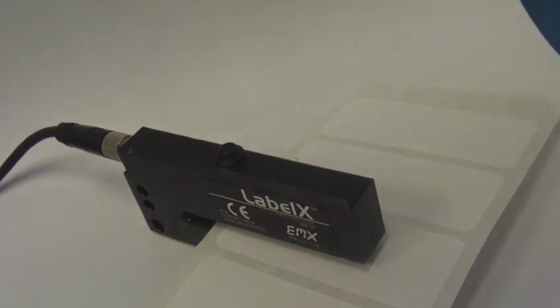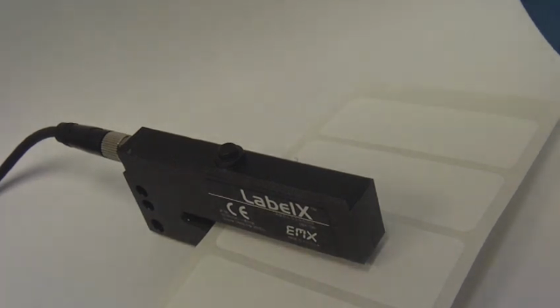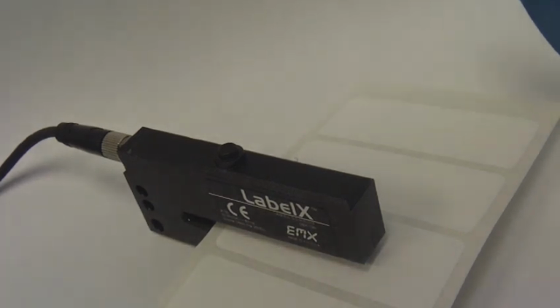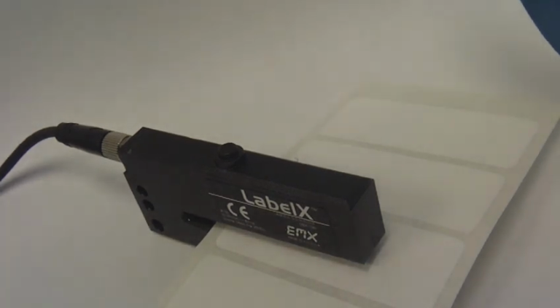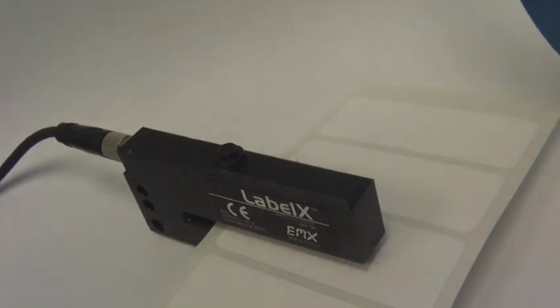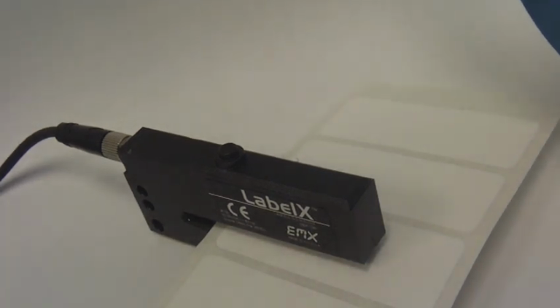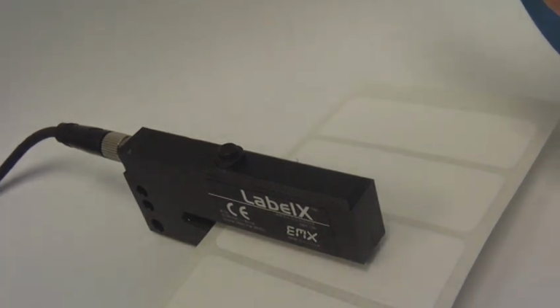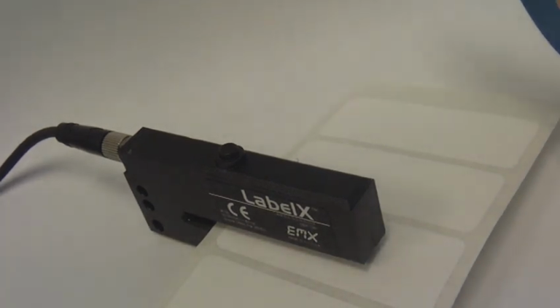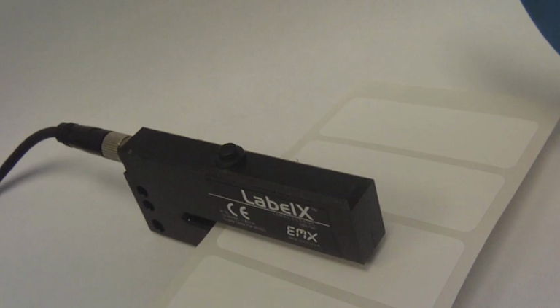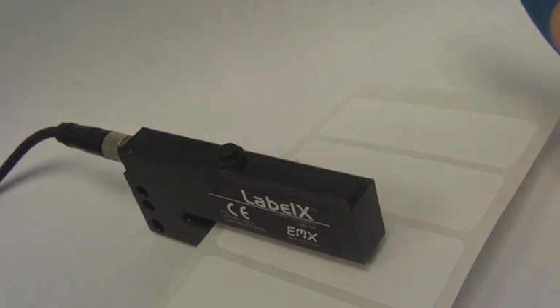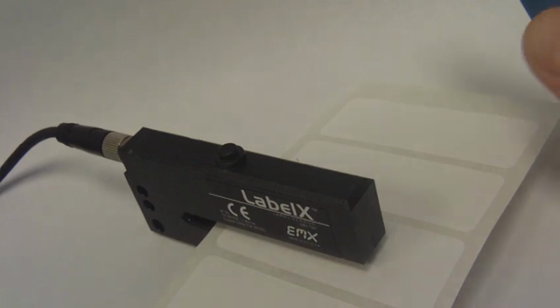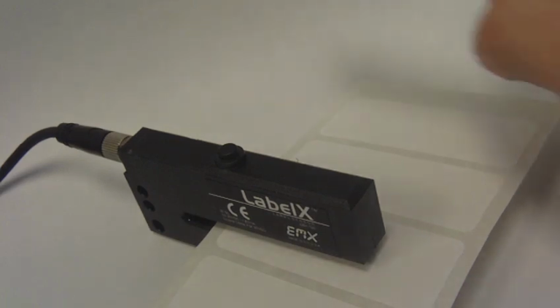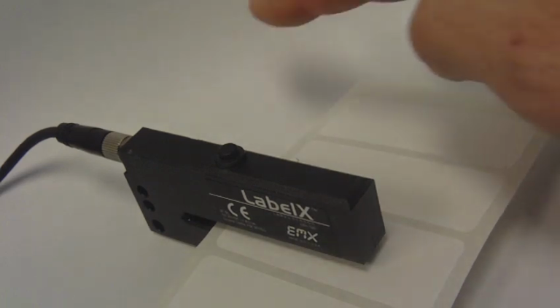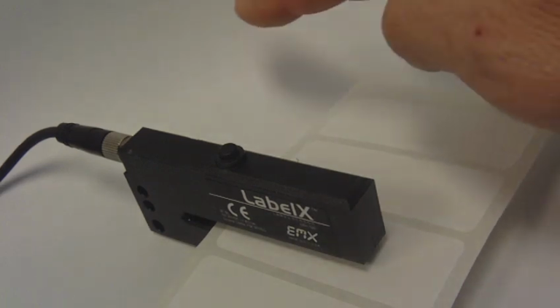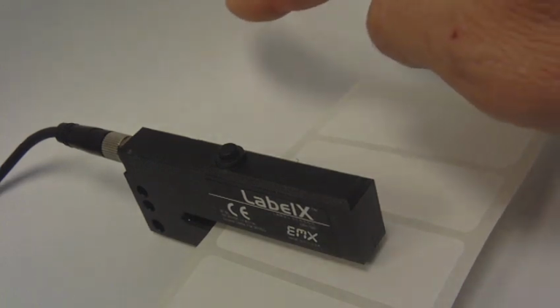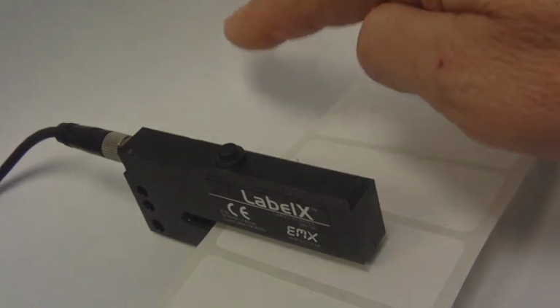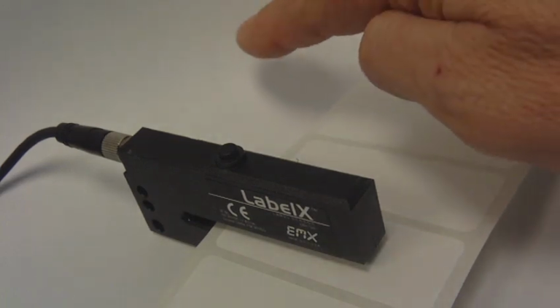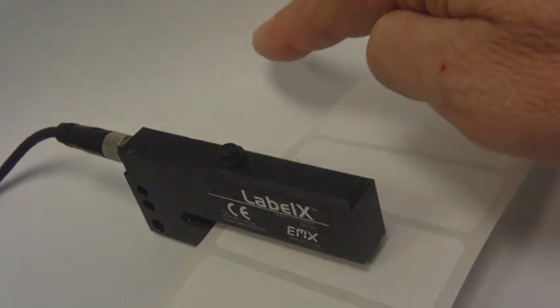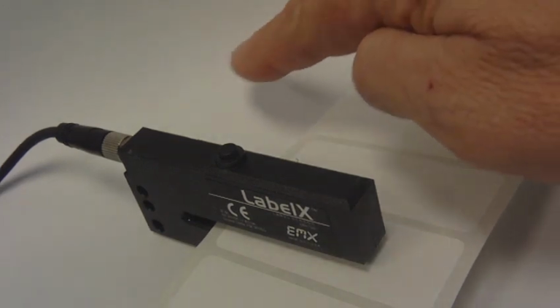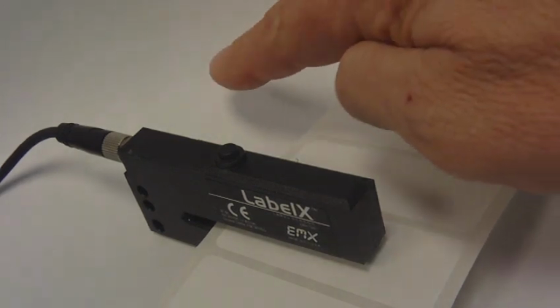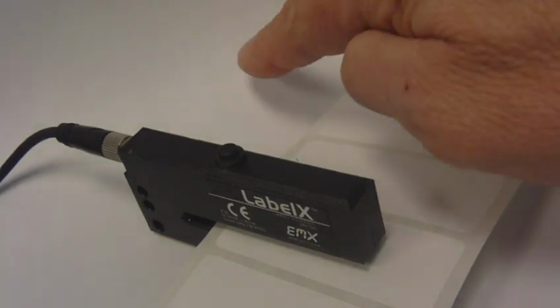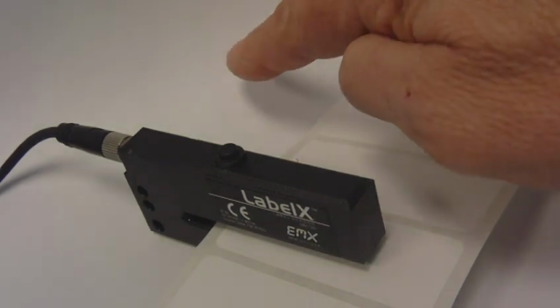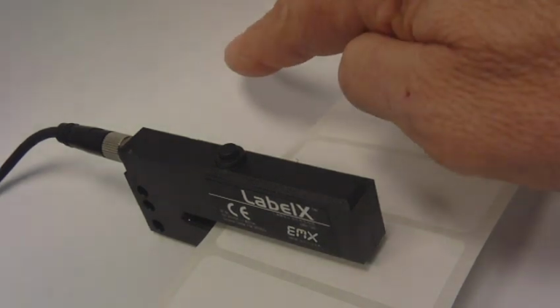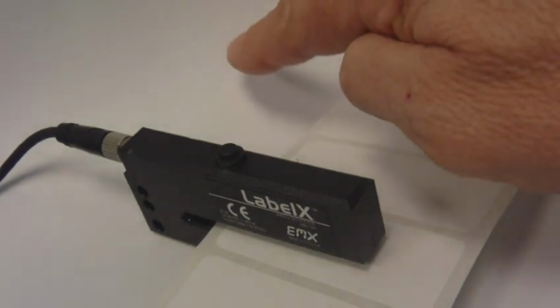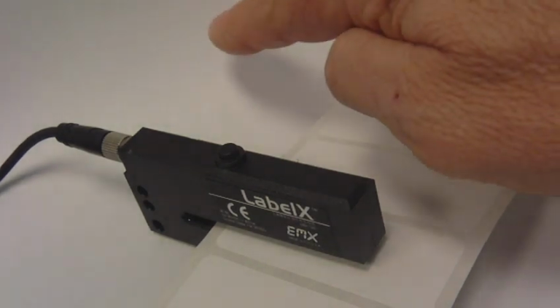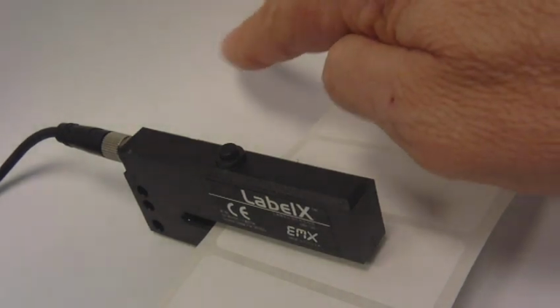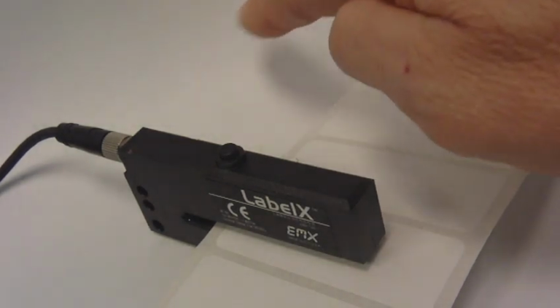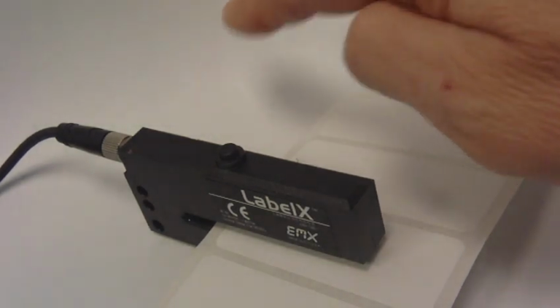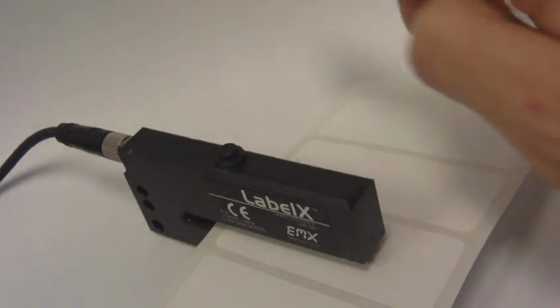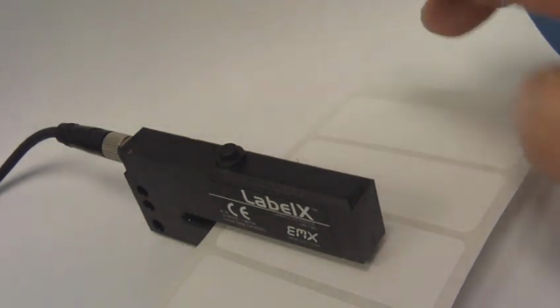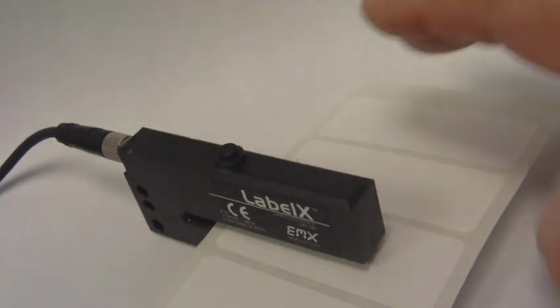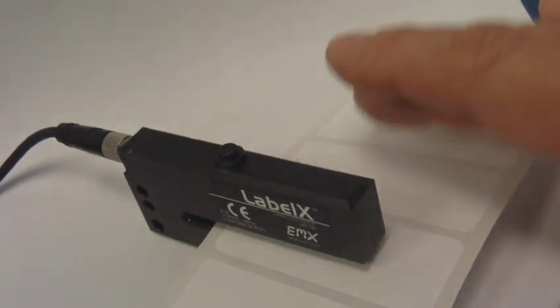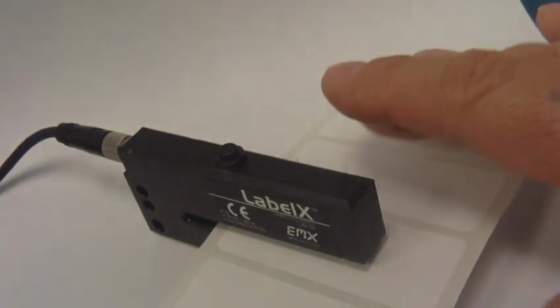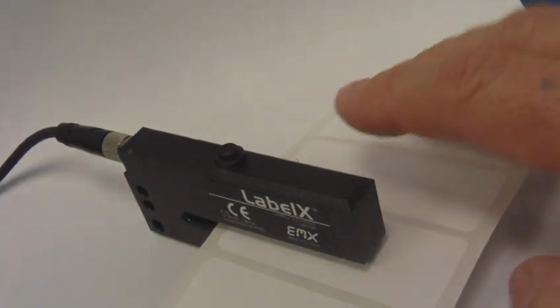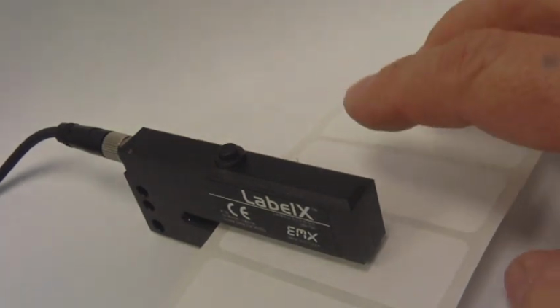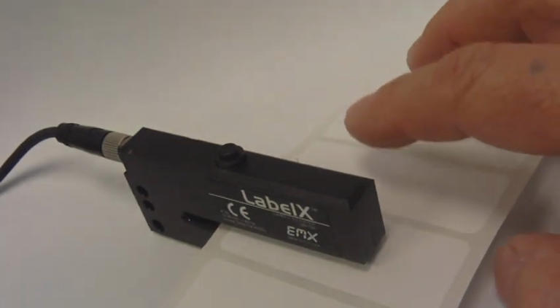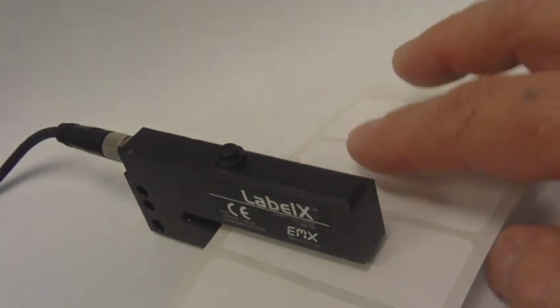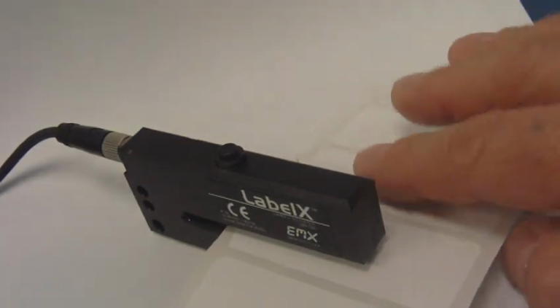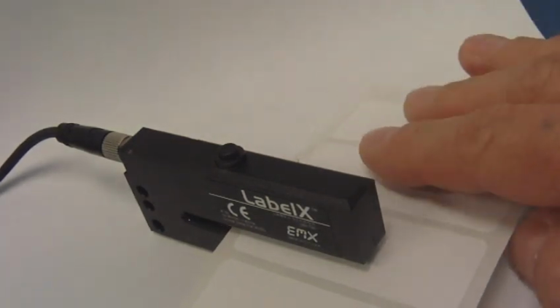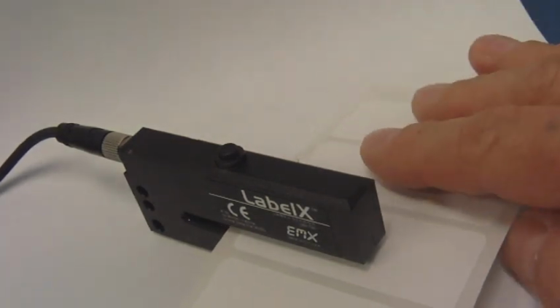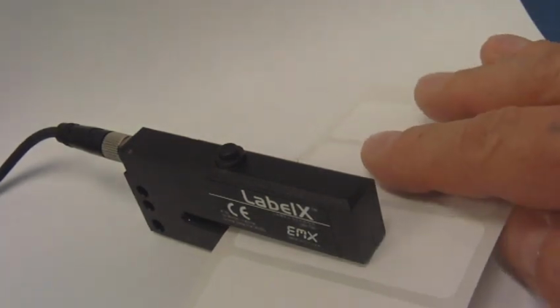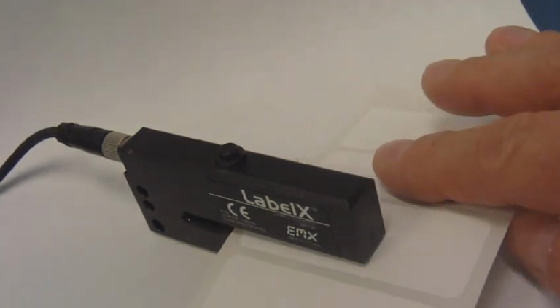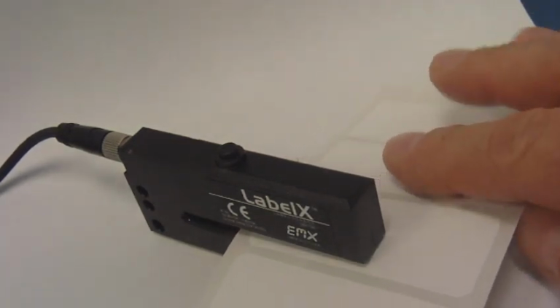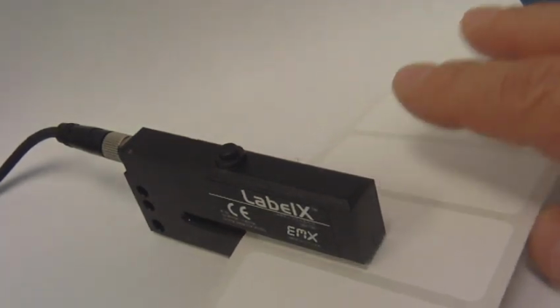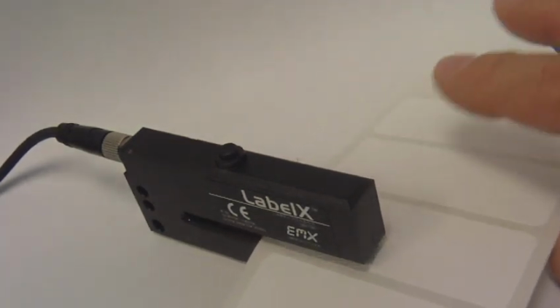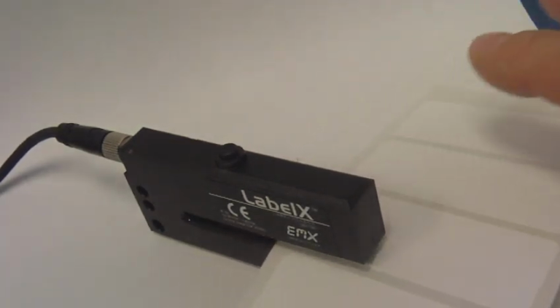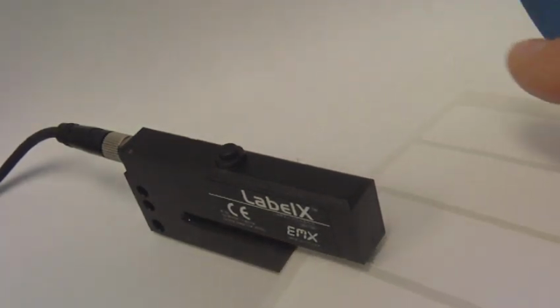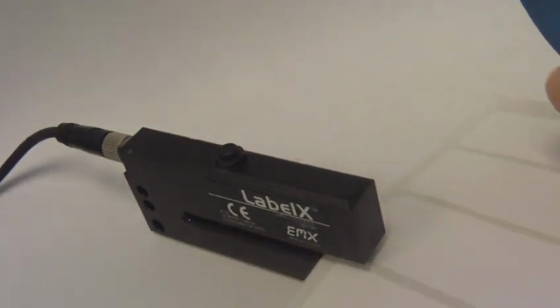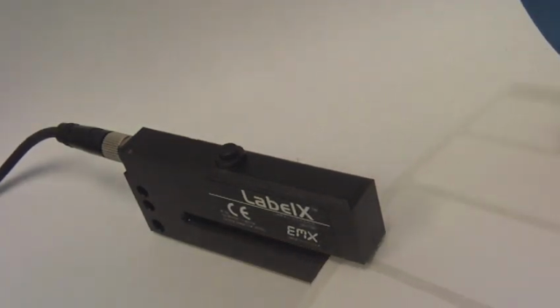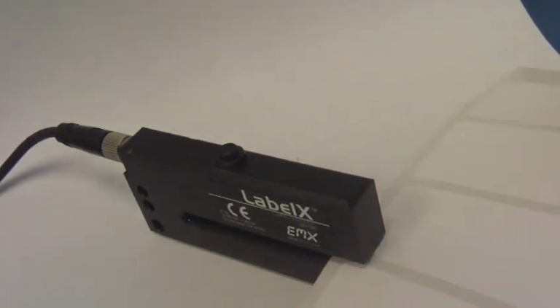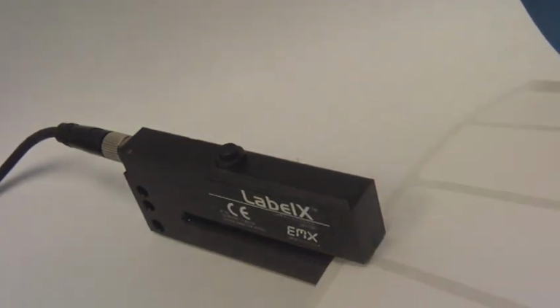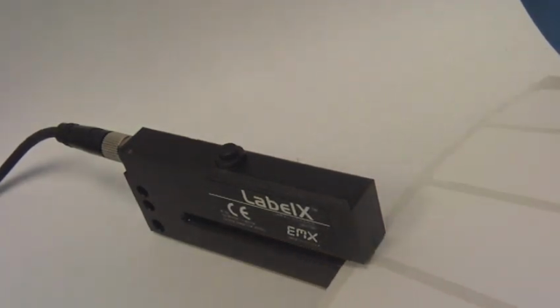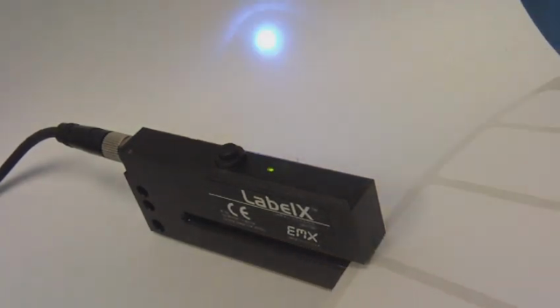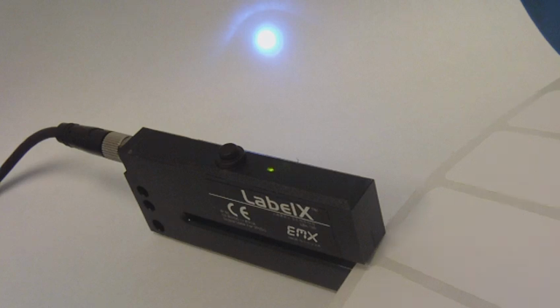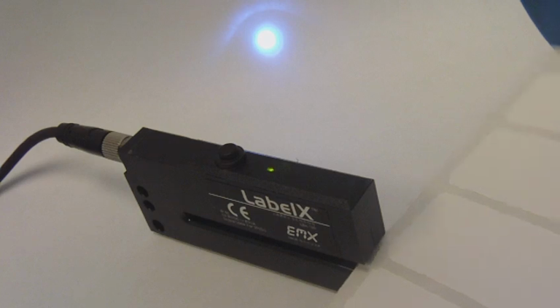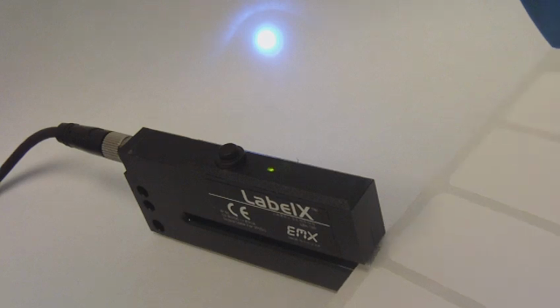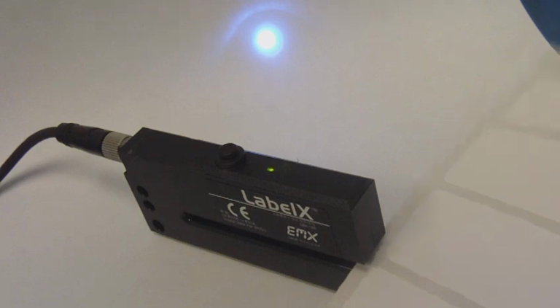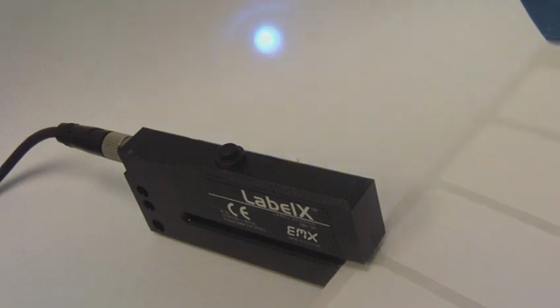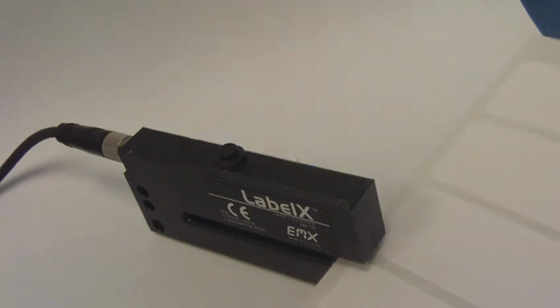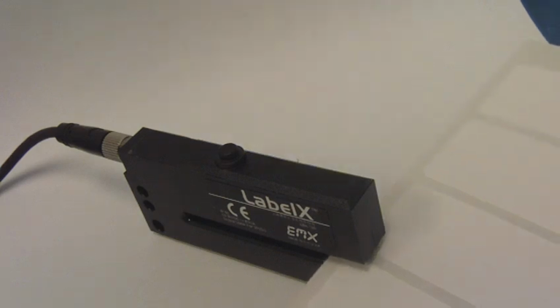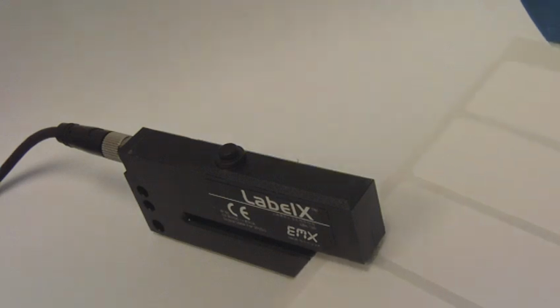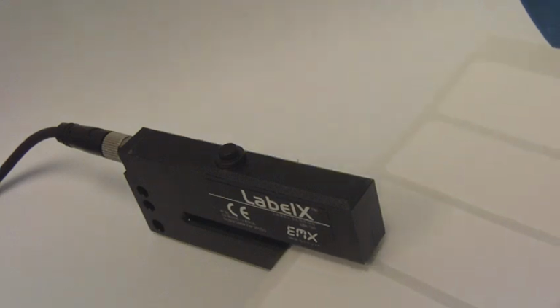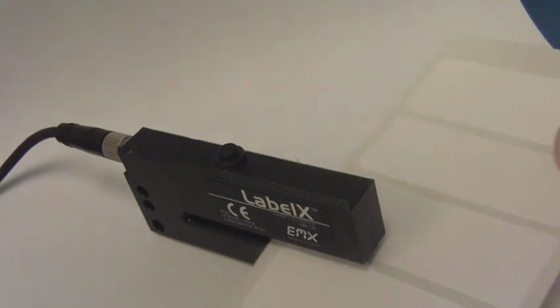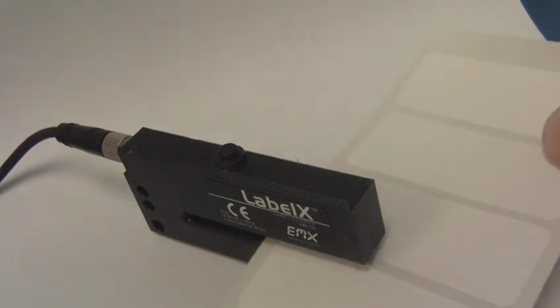The discrete output for the sensor is connected to an LED in the background, which will turn on and indicate when the gap is present.